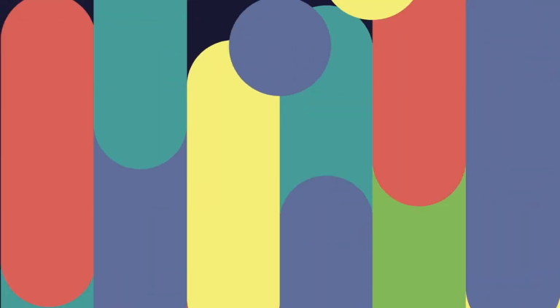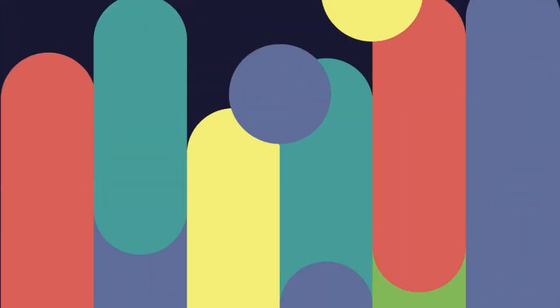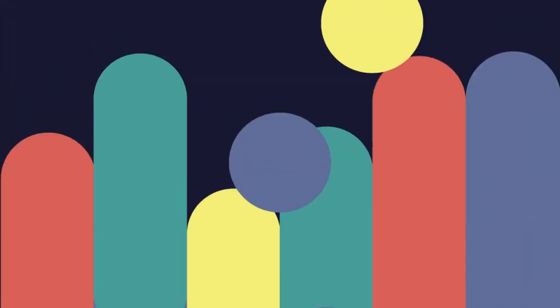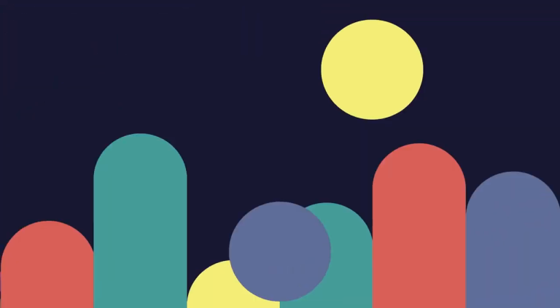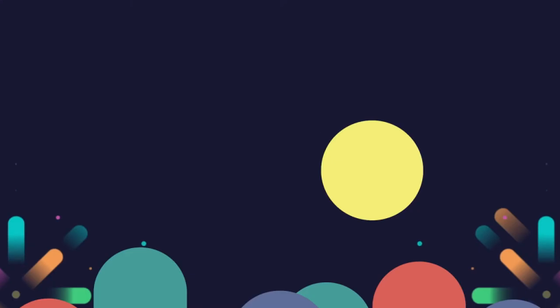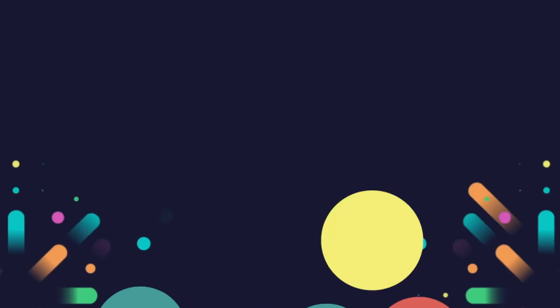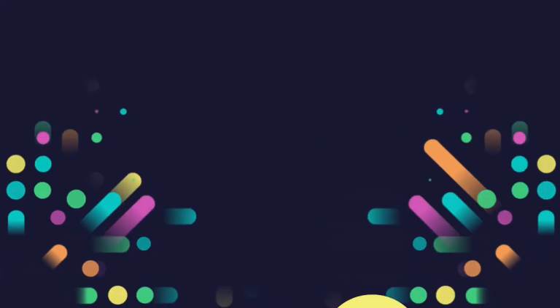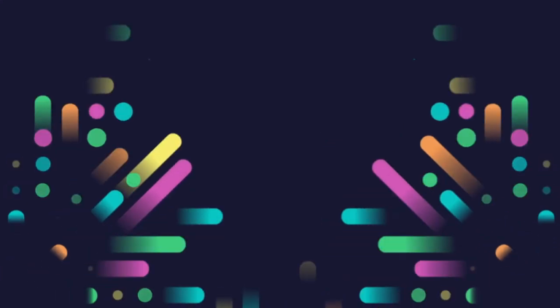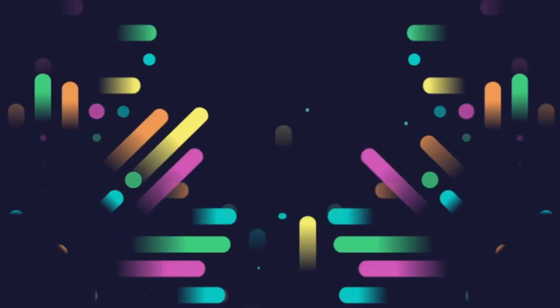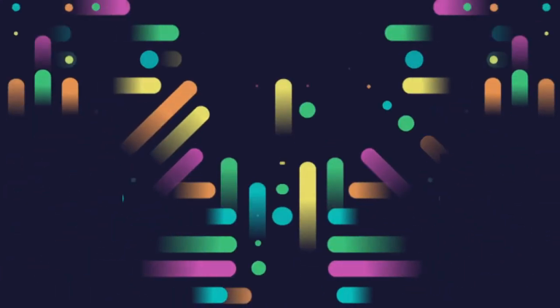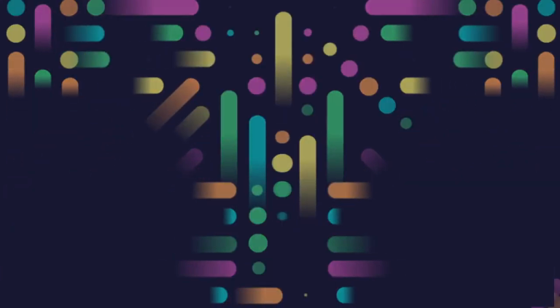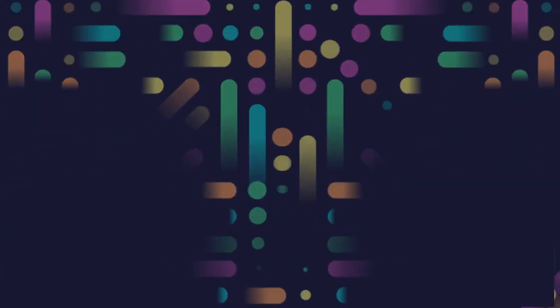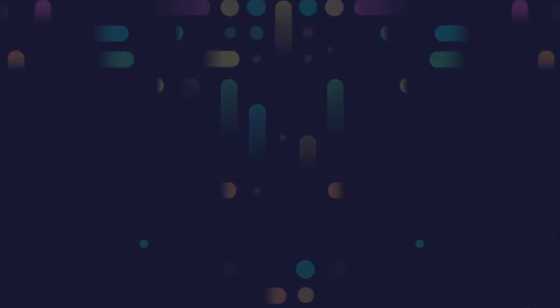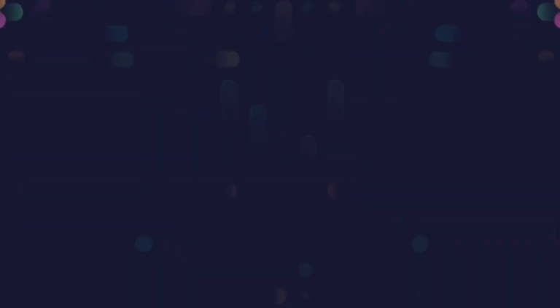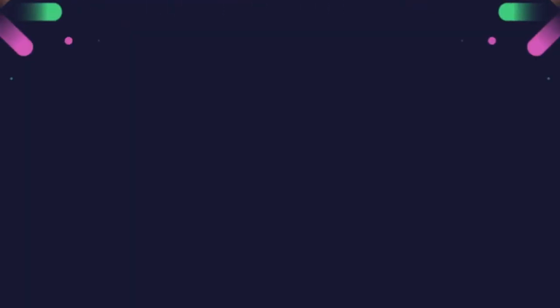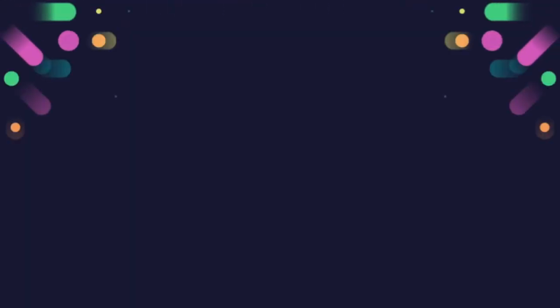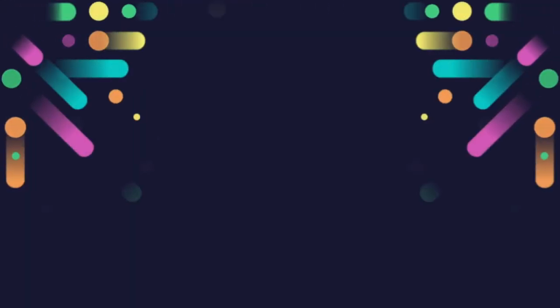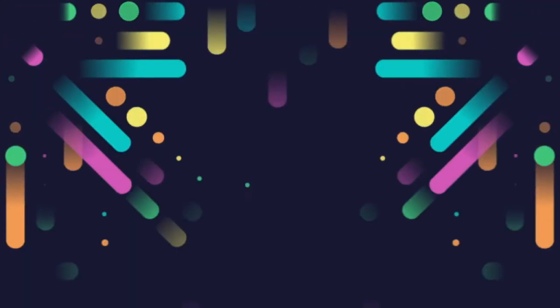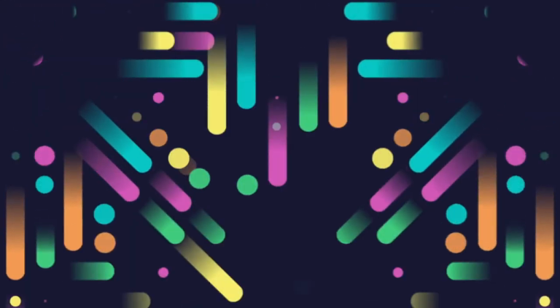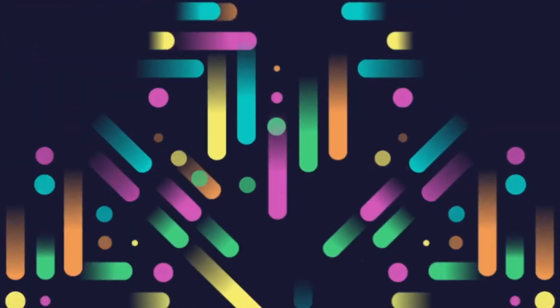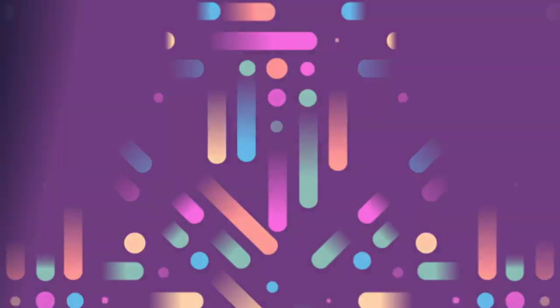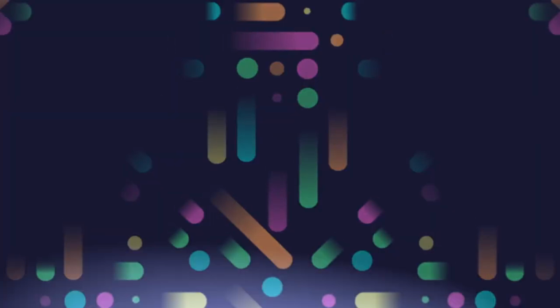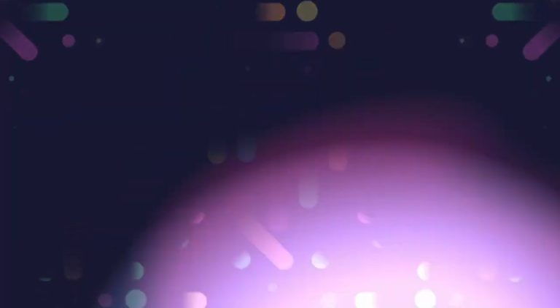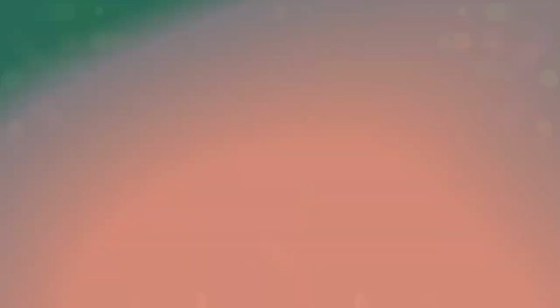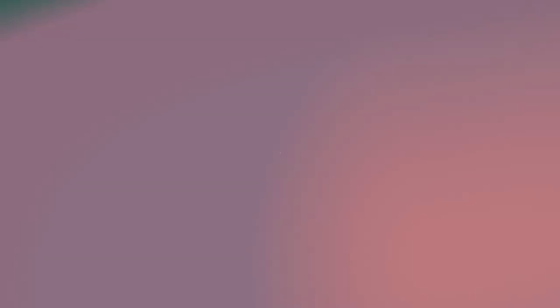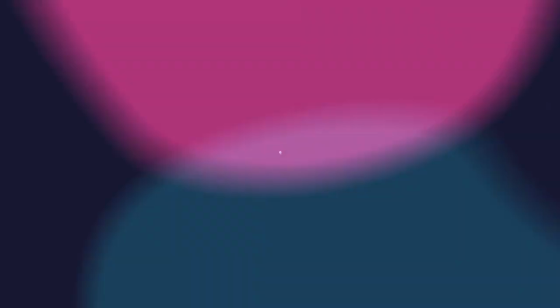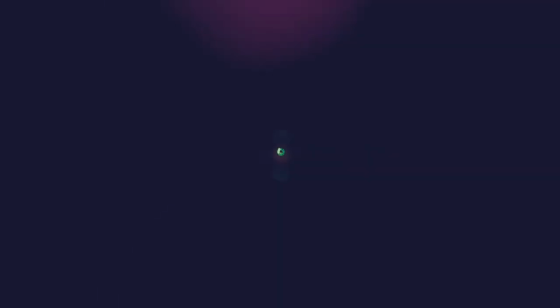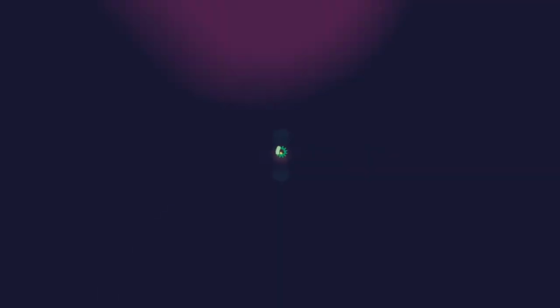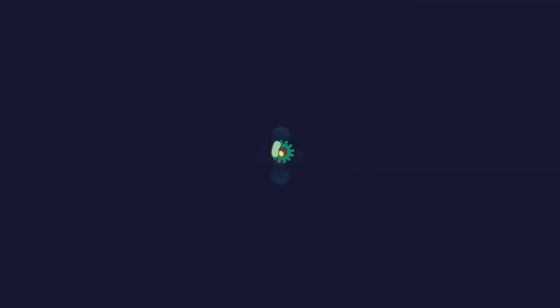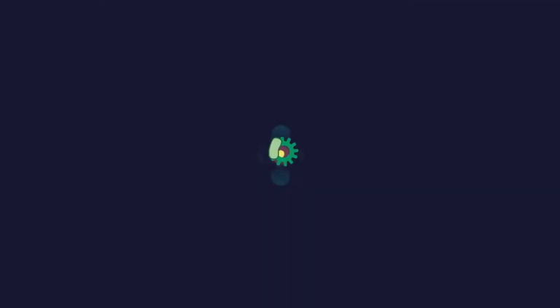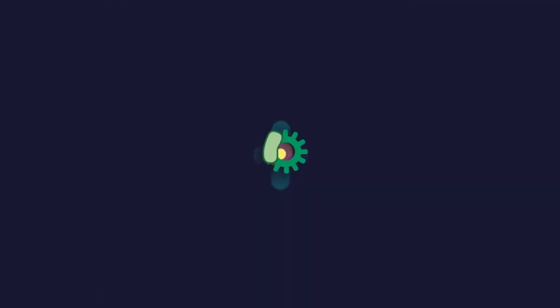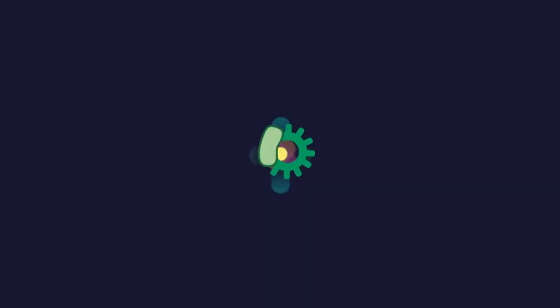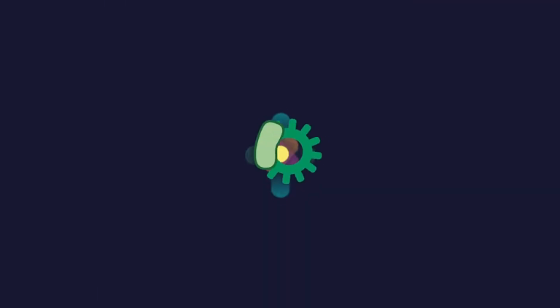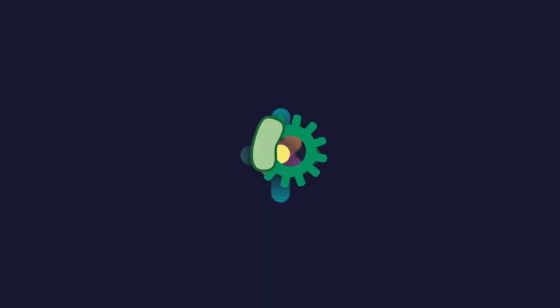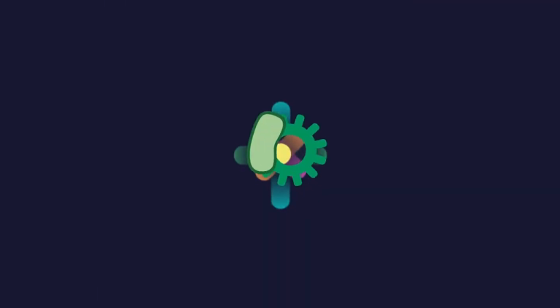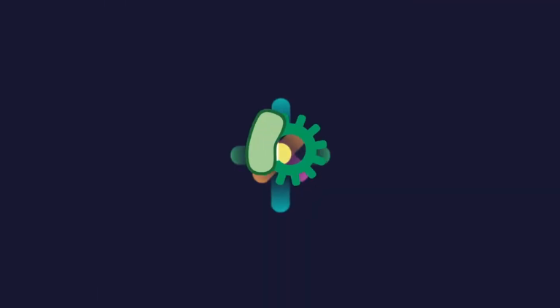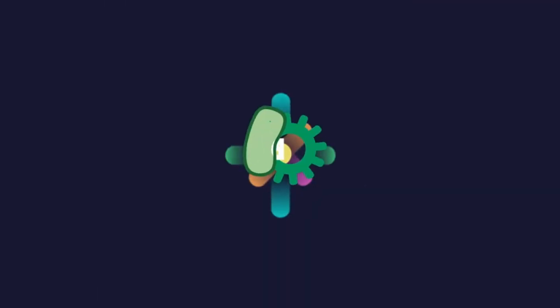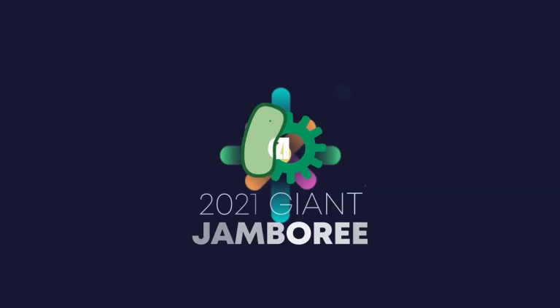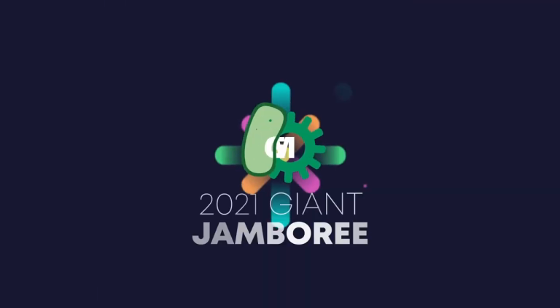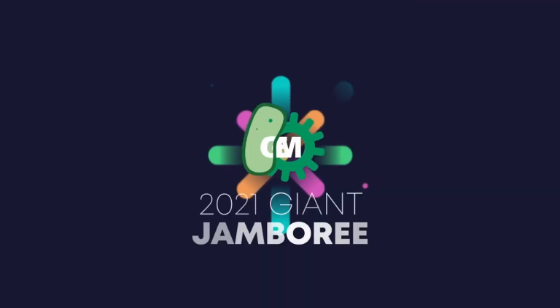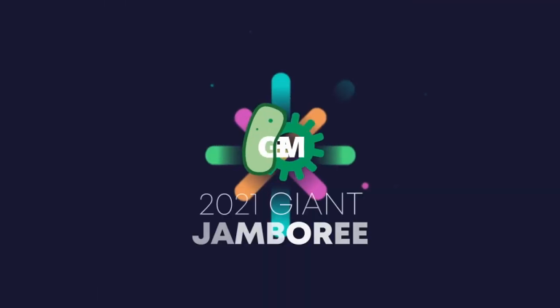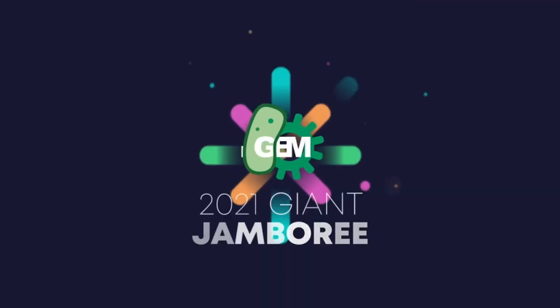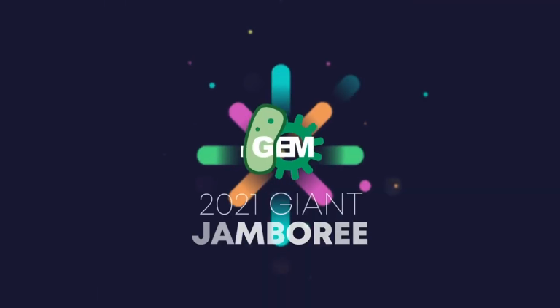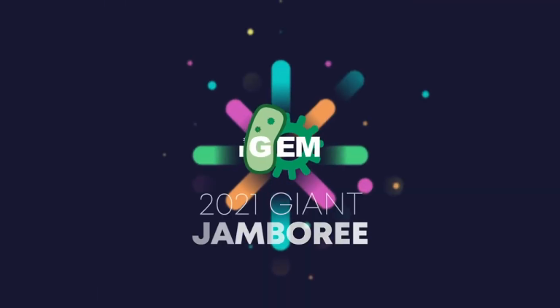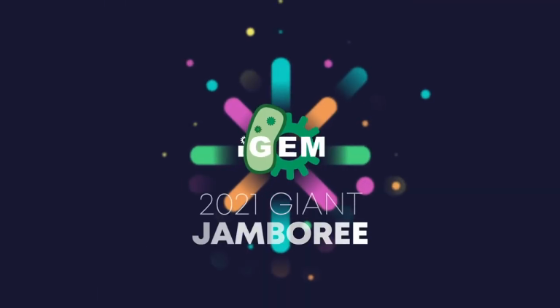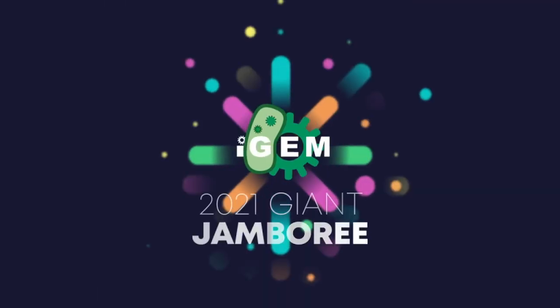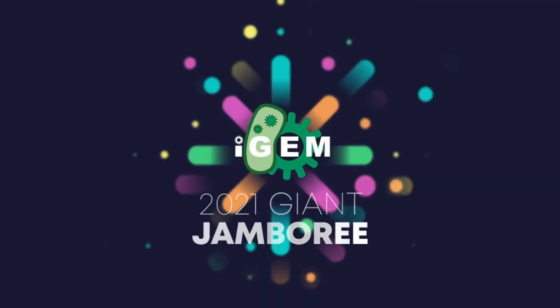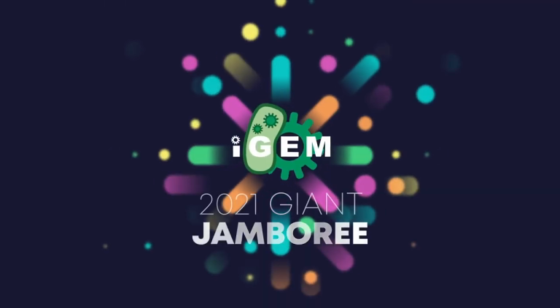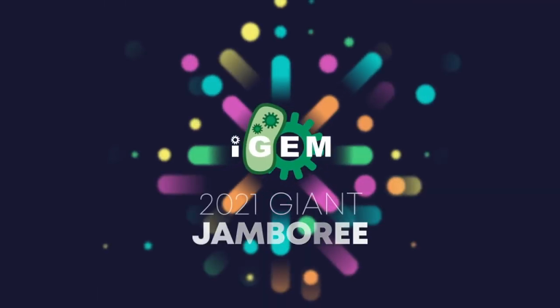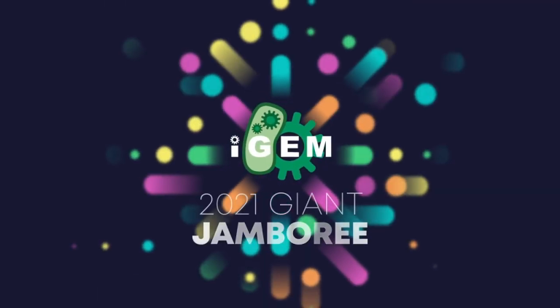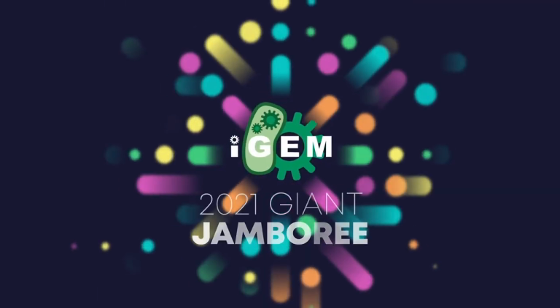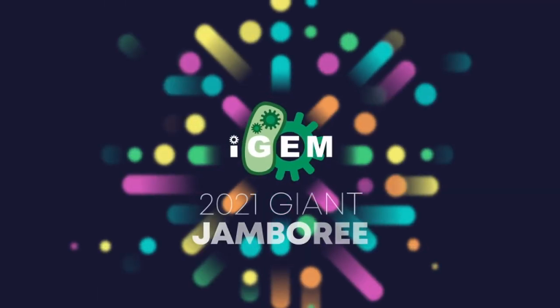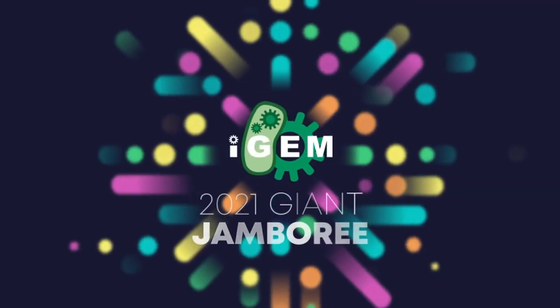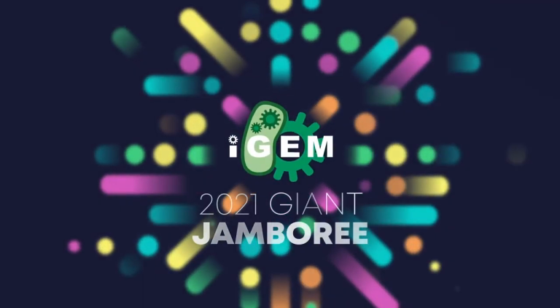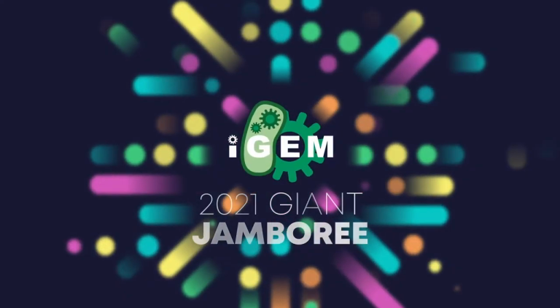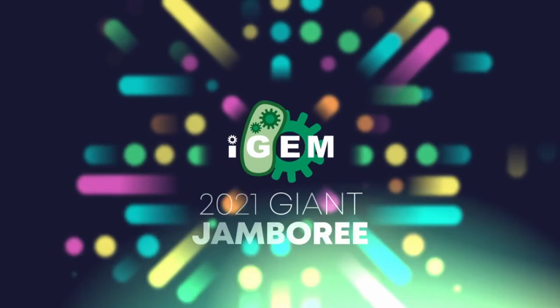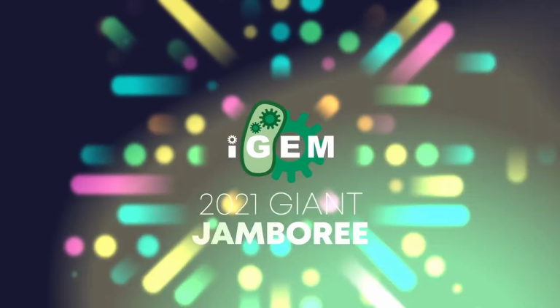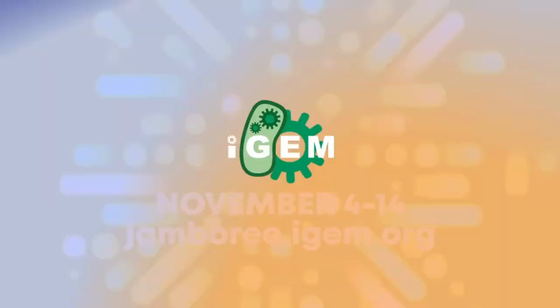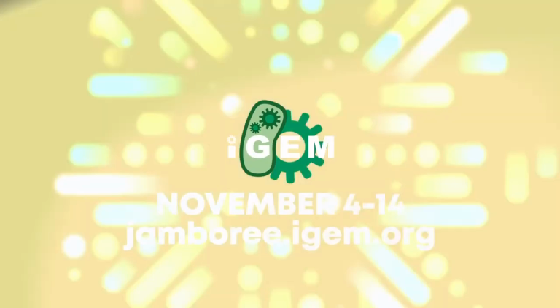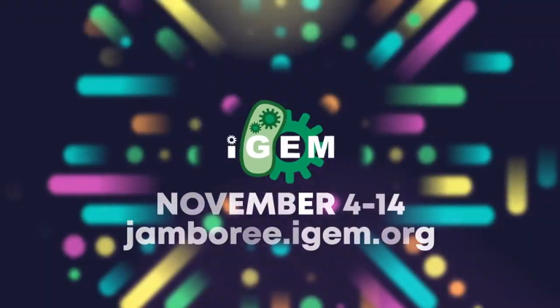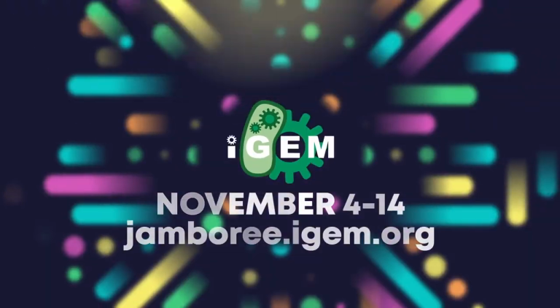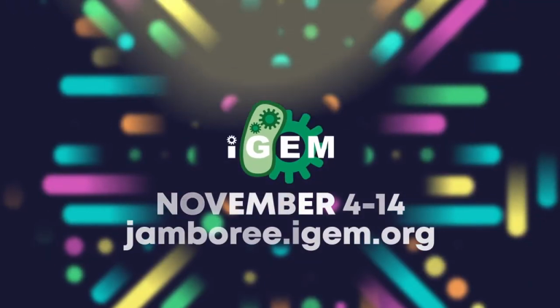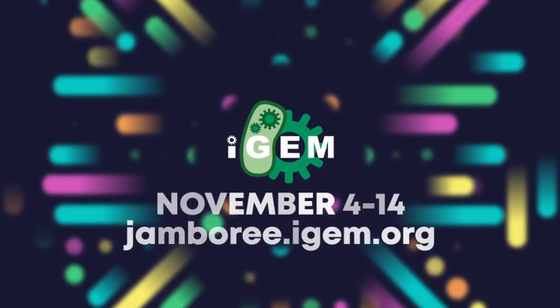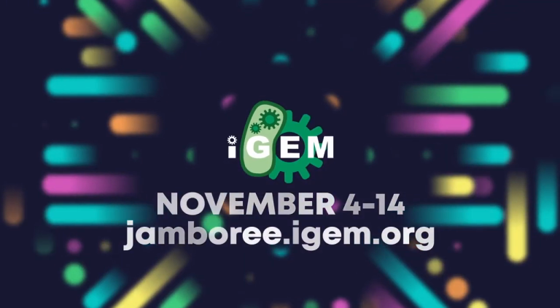Discover more projects at the Giant Jamboree and our new platform, iGen Project Discovery — launching soon.